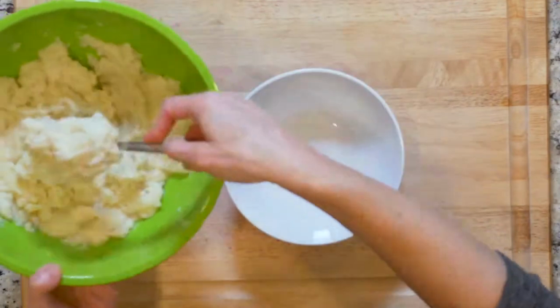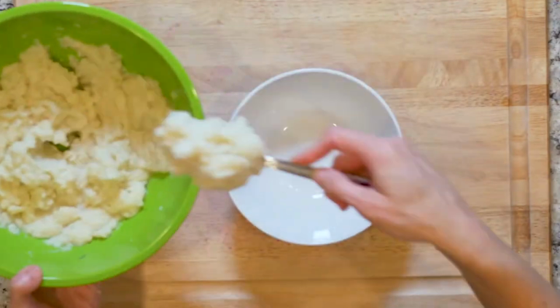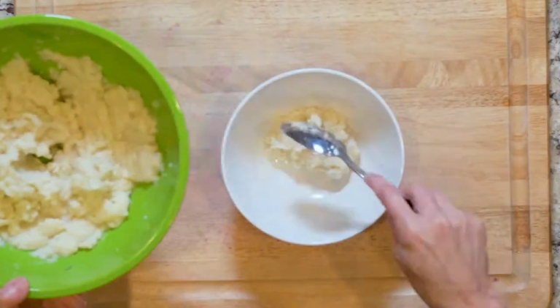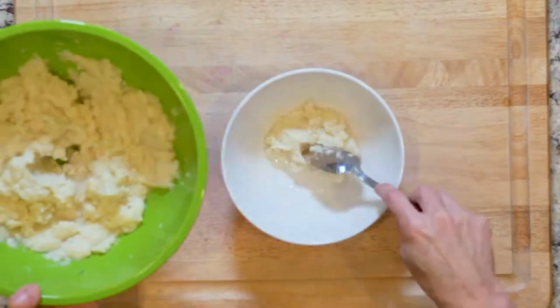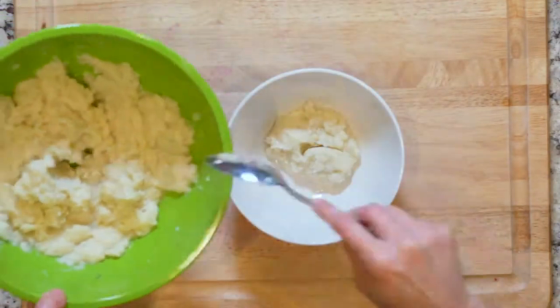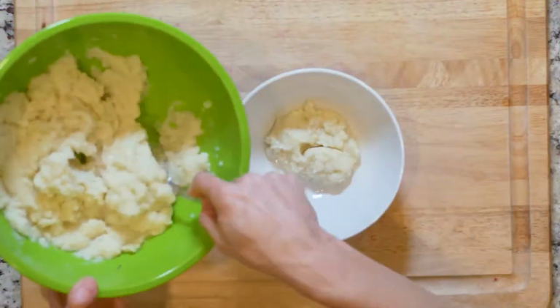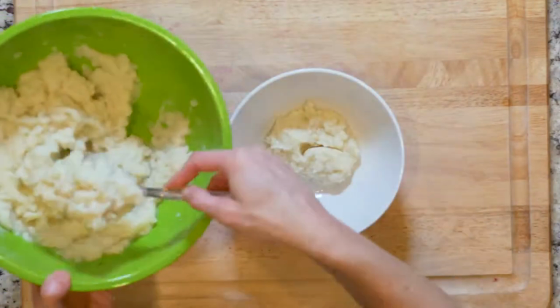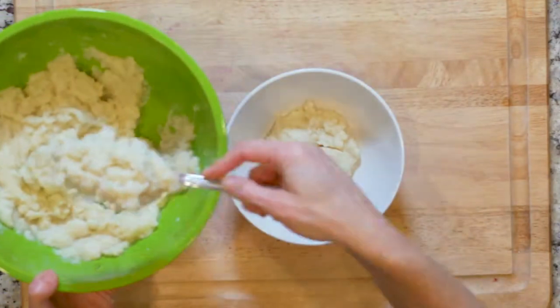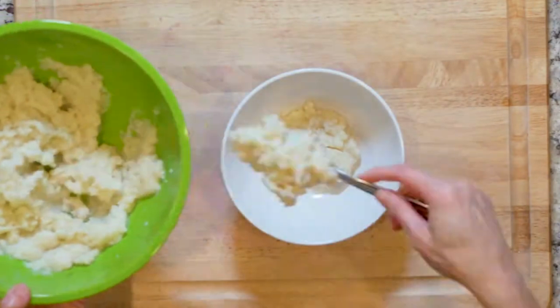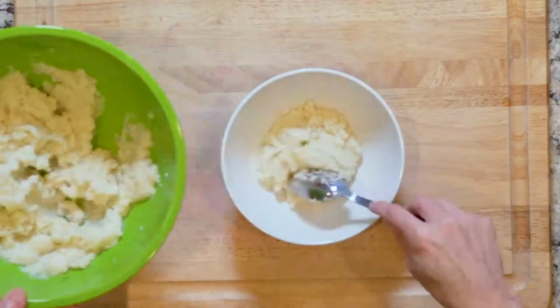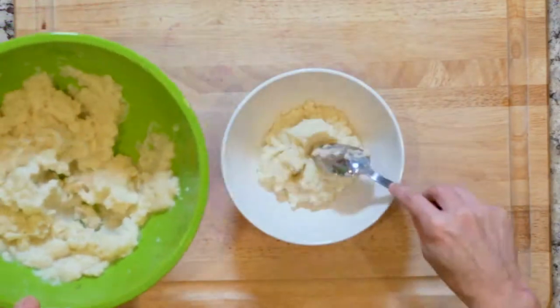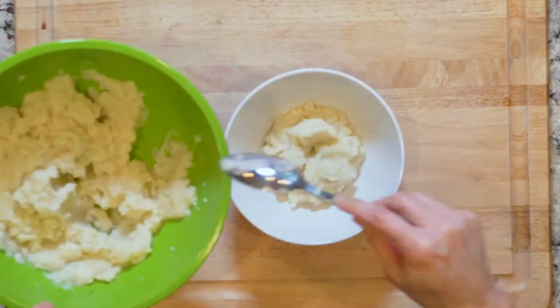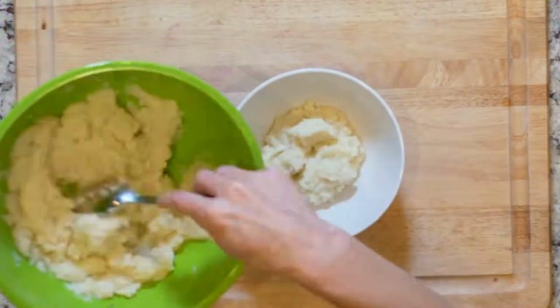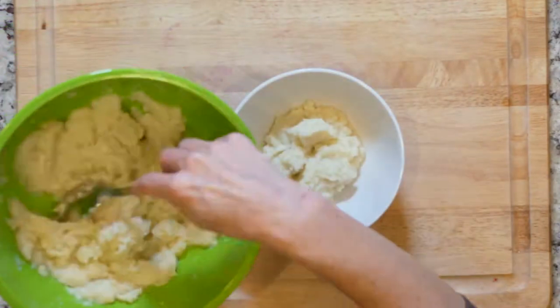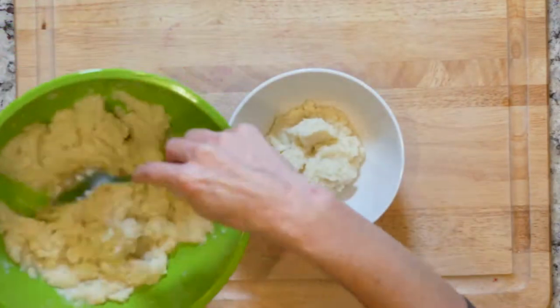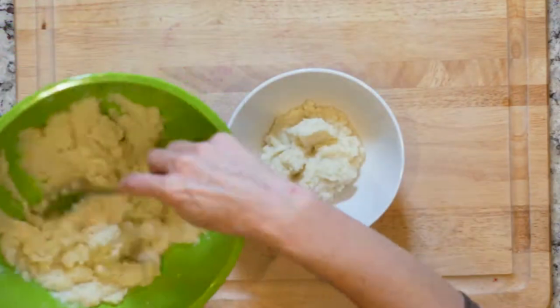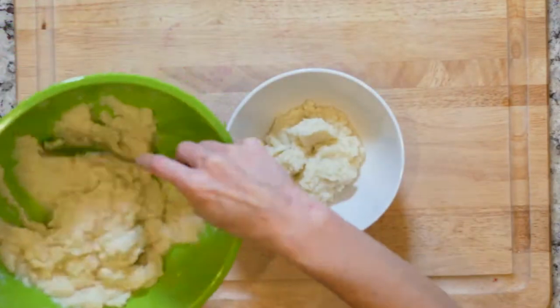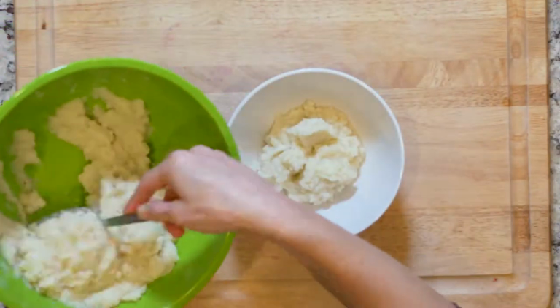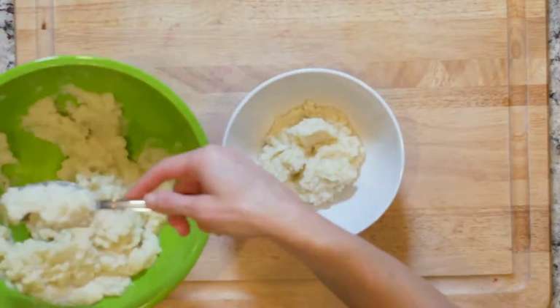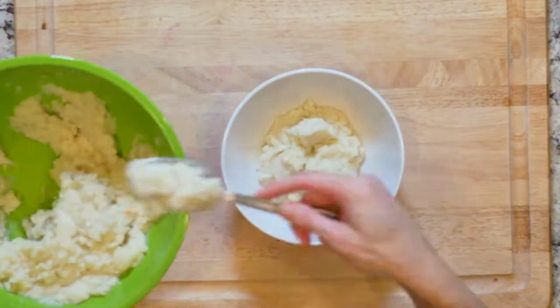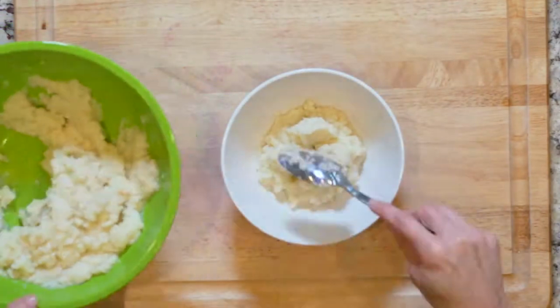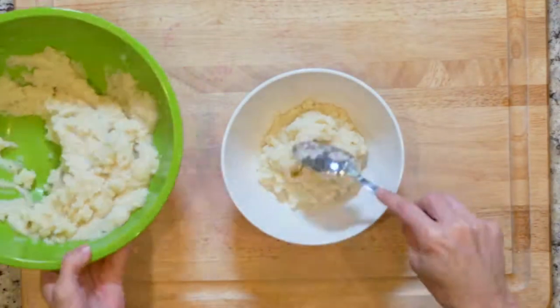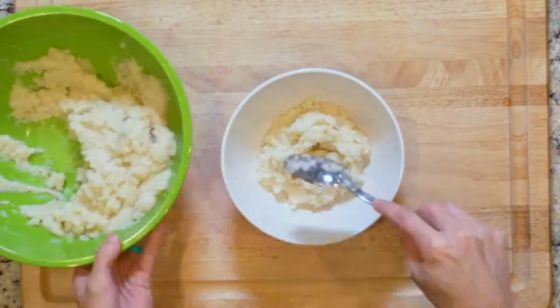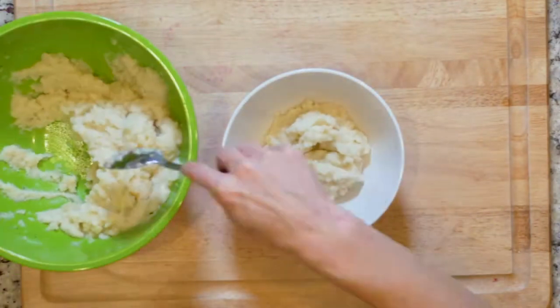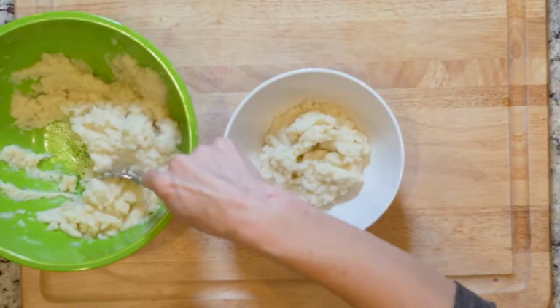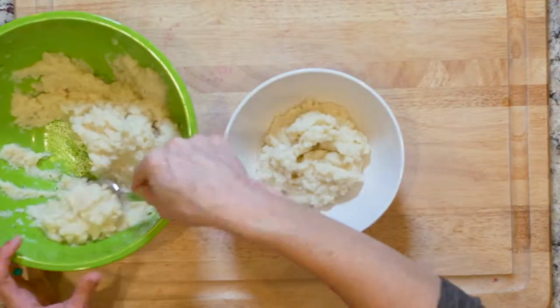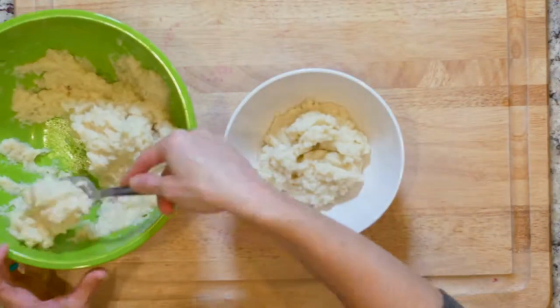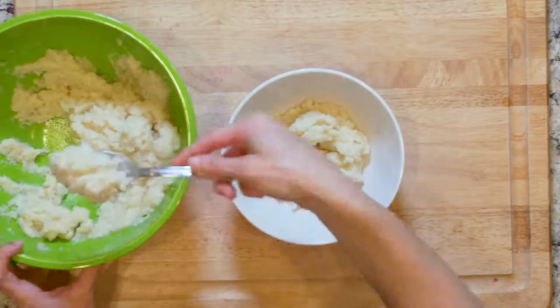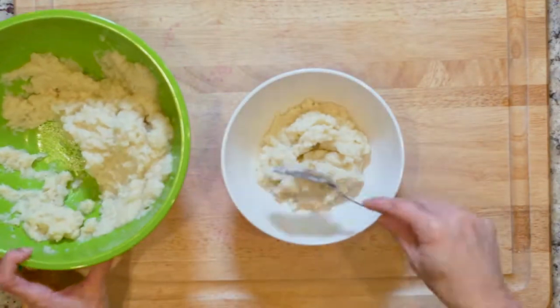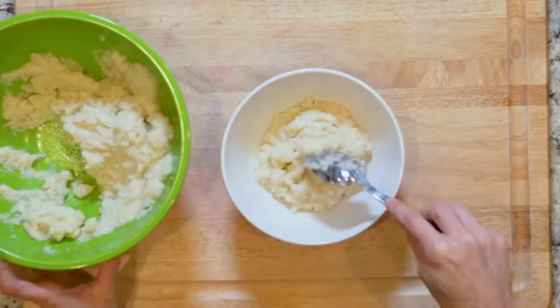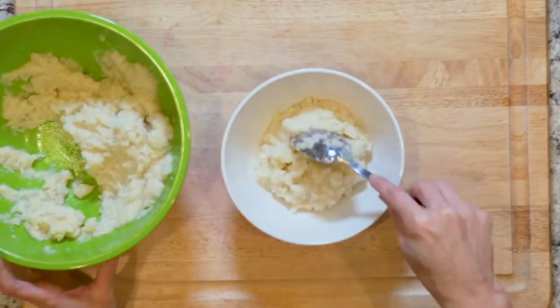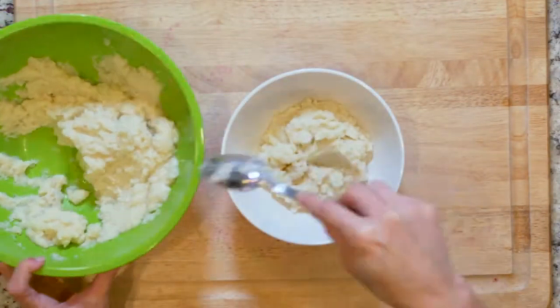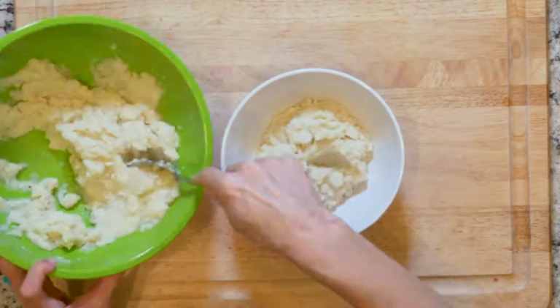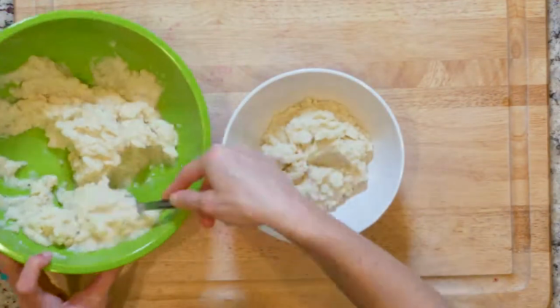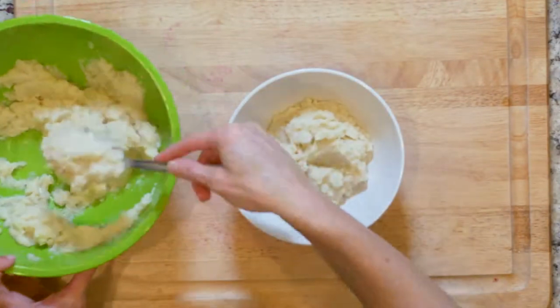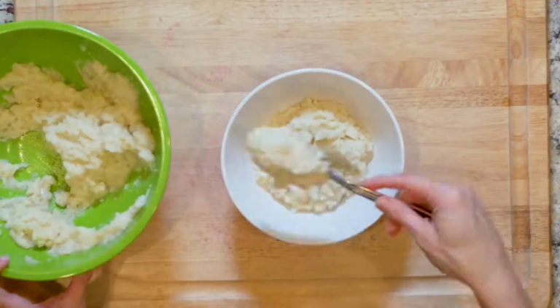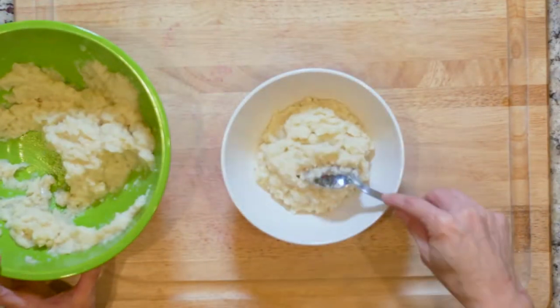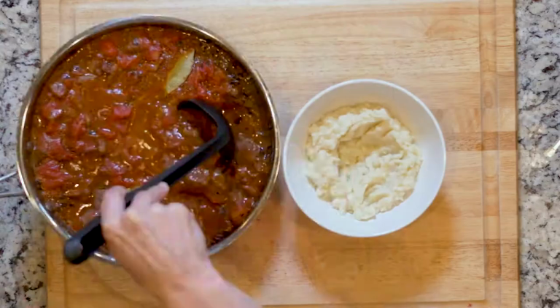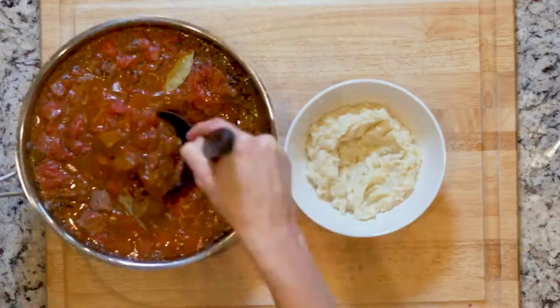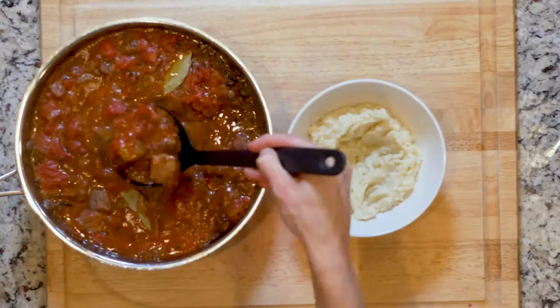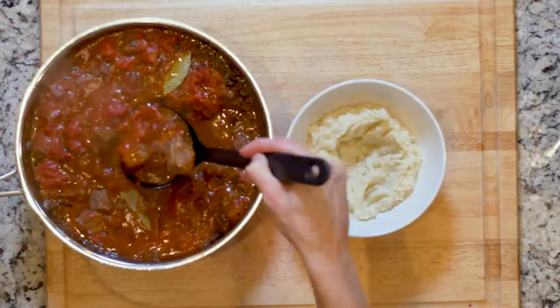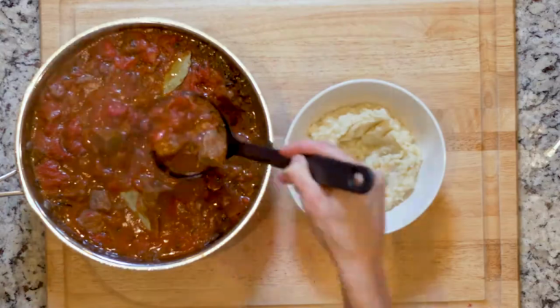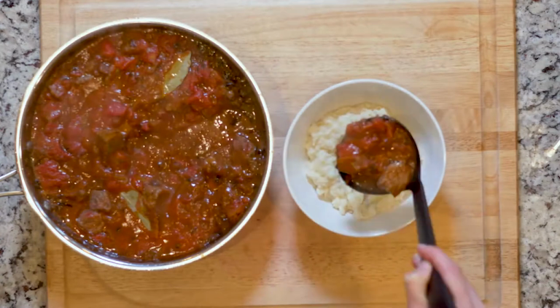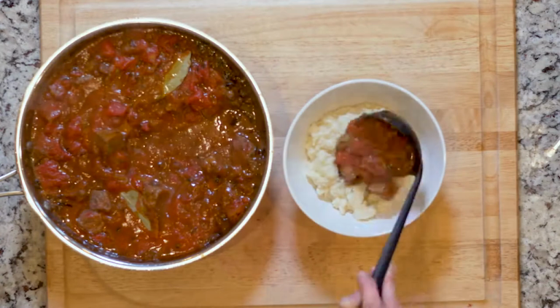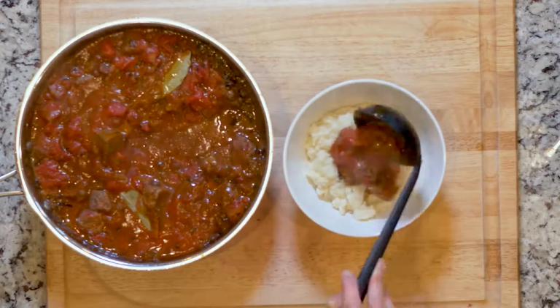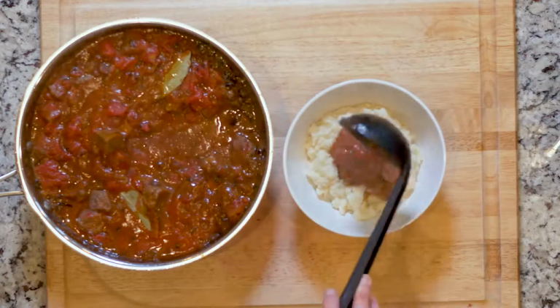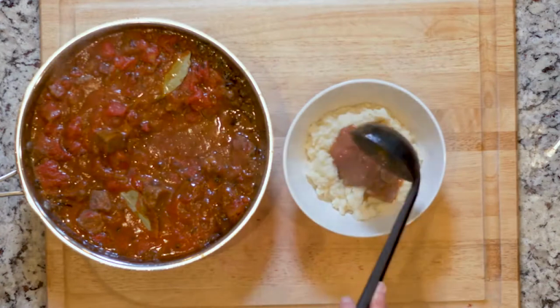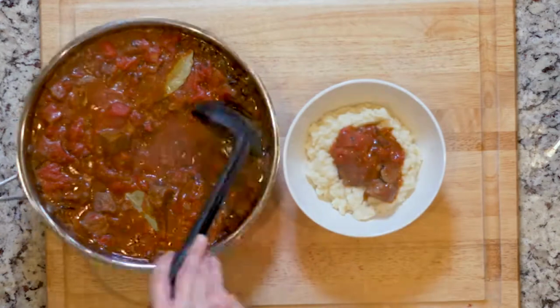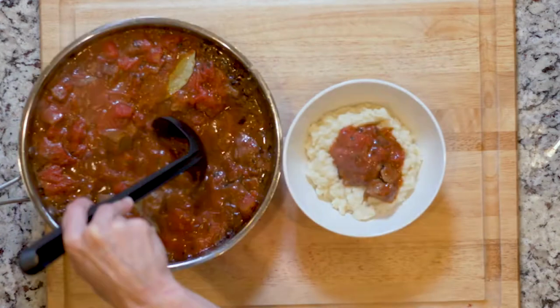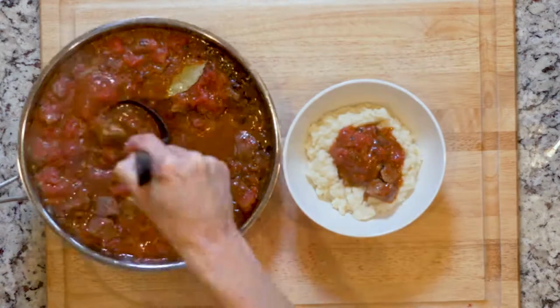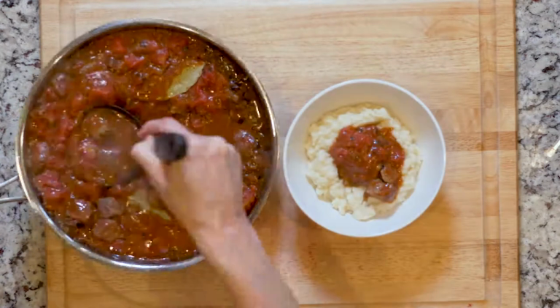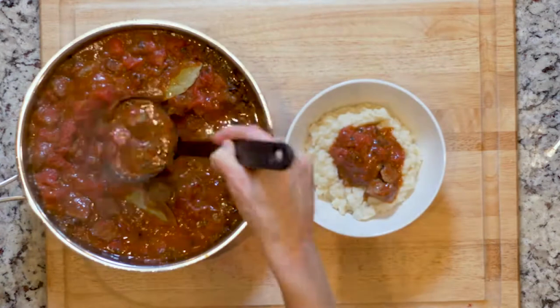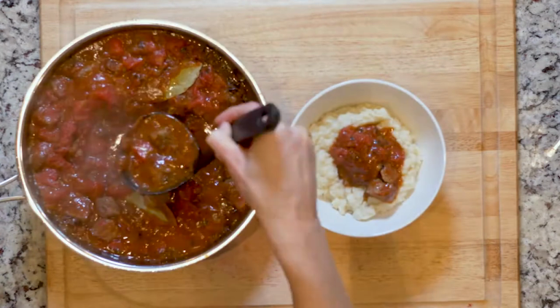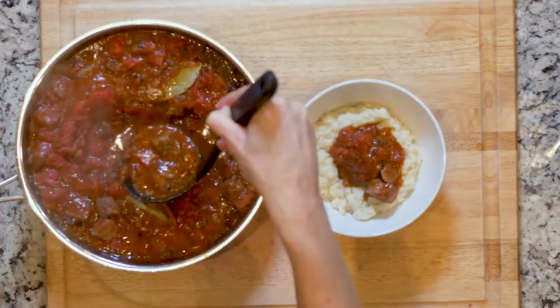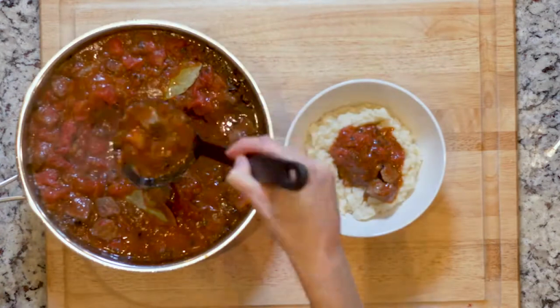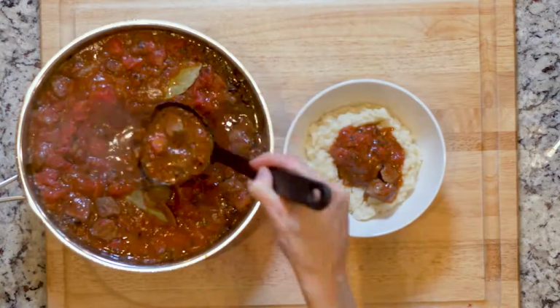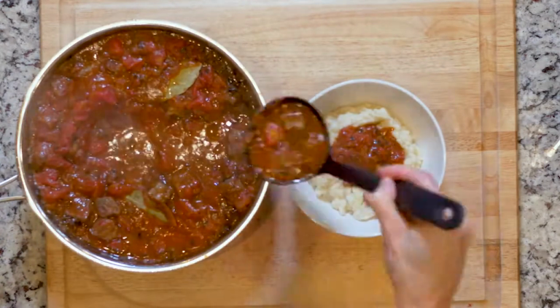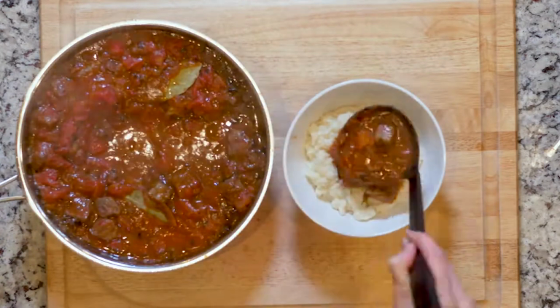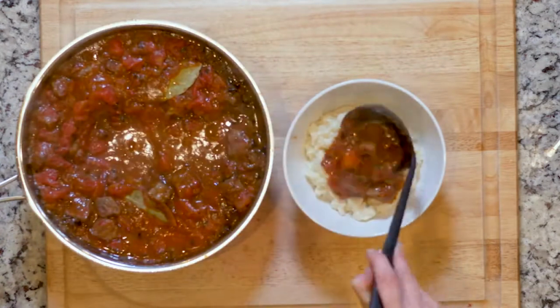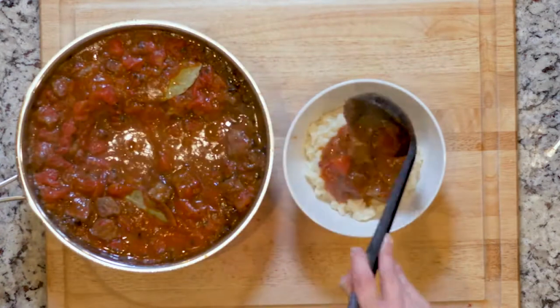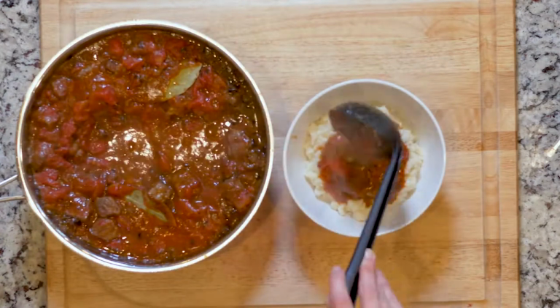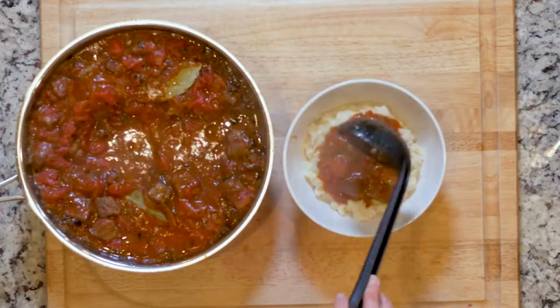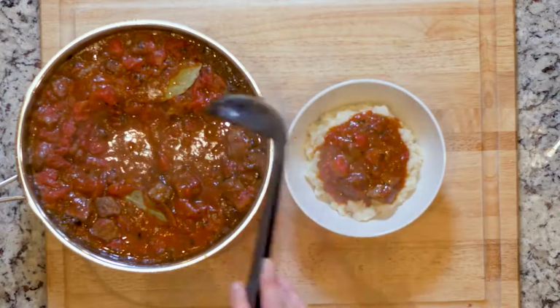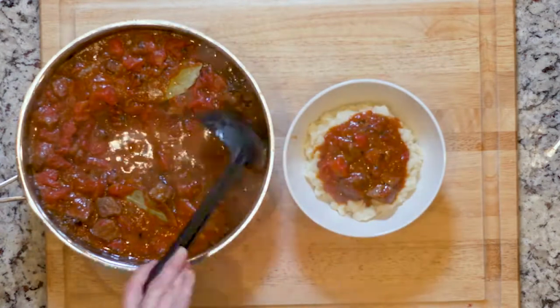Once everything is done, spoon half the mashed cauliflower into a bowl and top with half the beef and sauce. Enjoy.